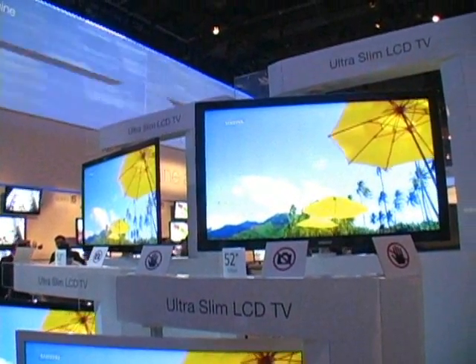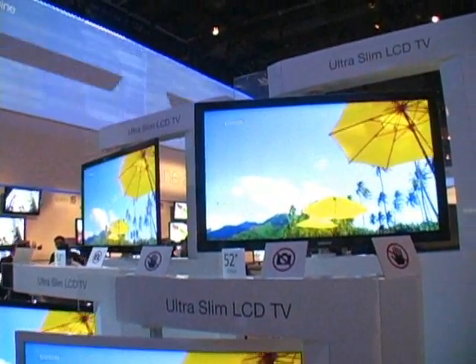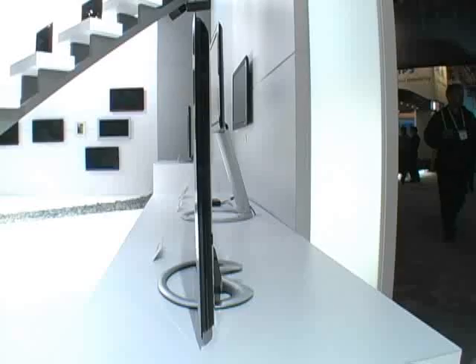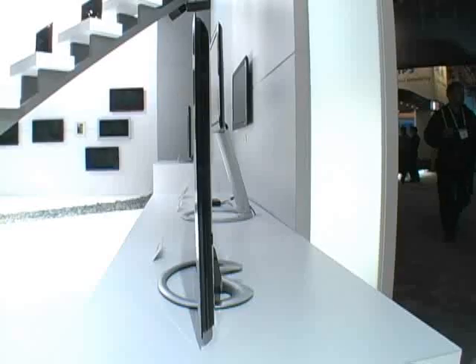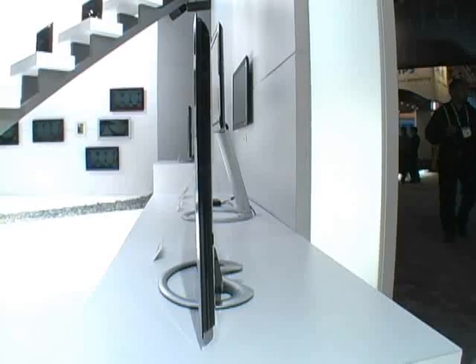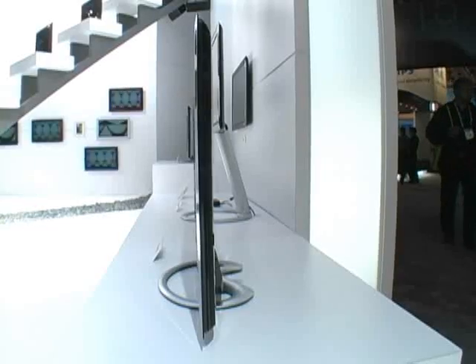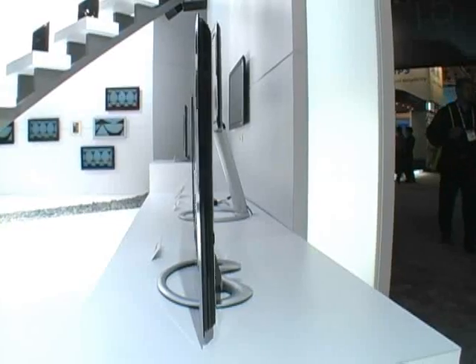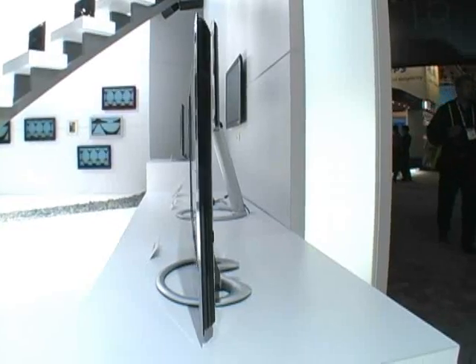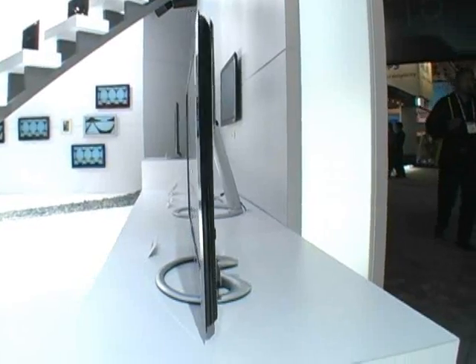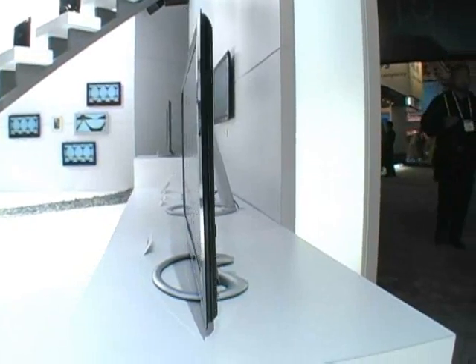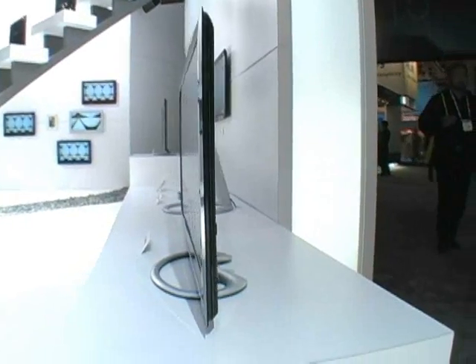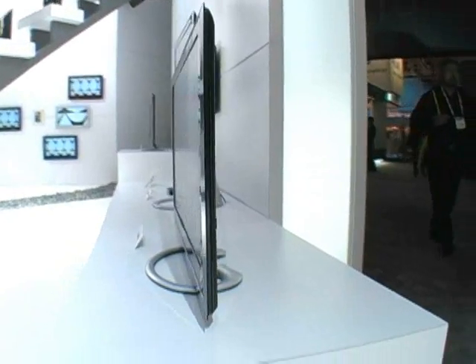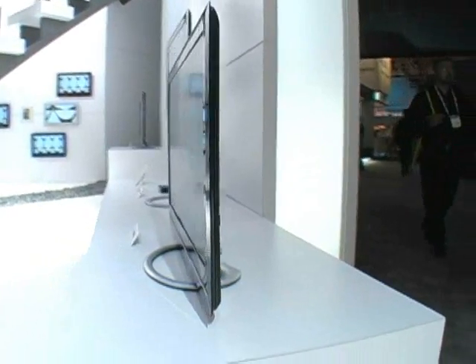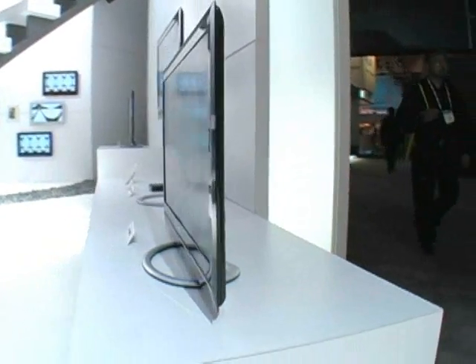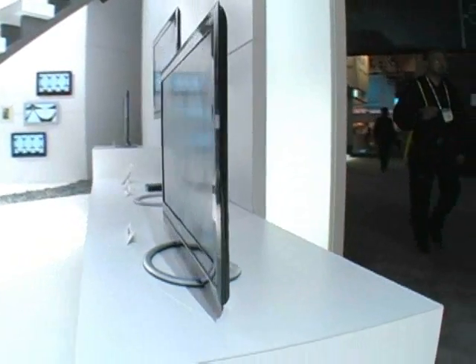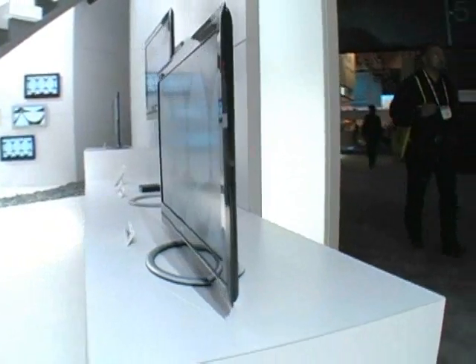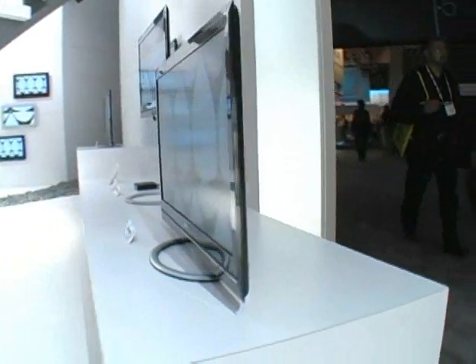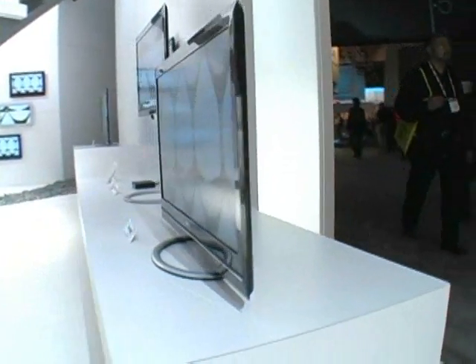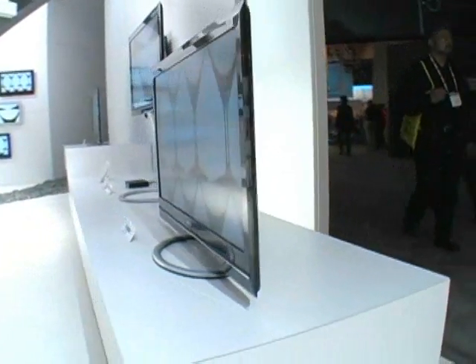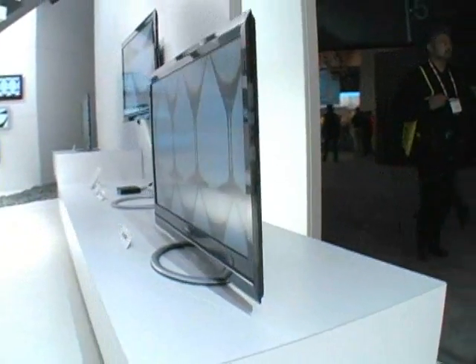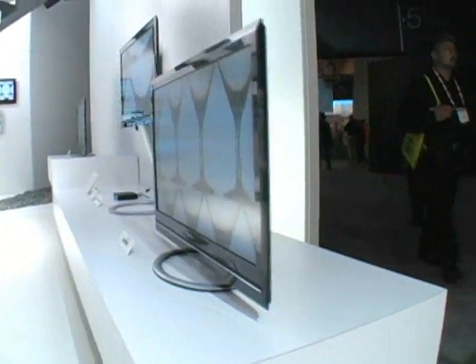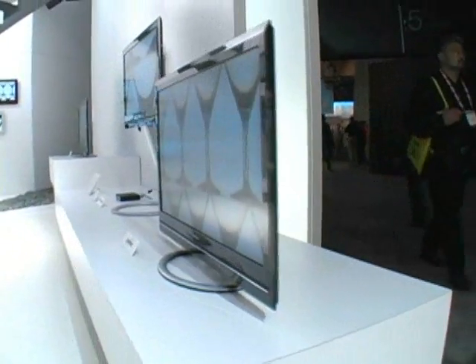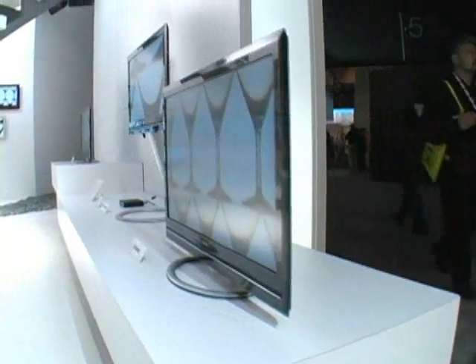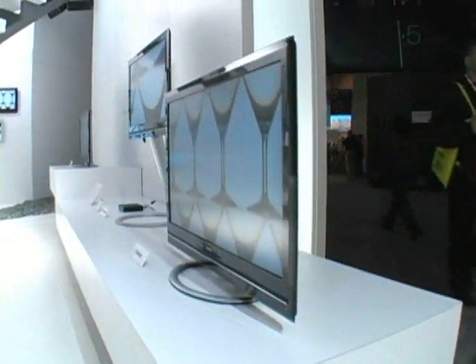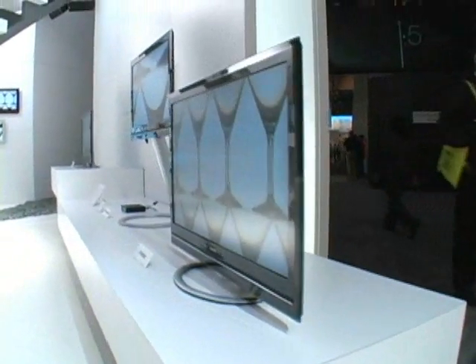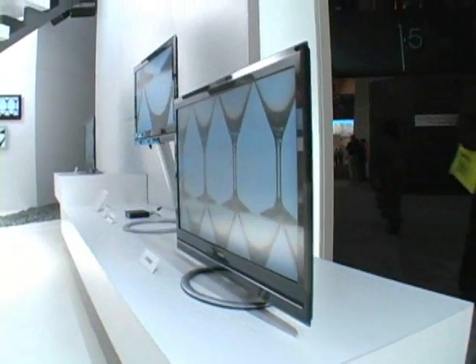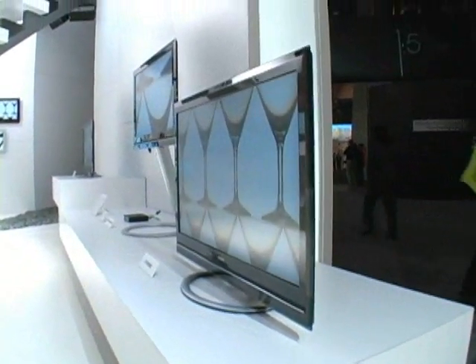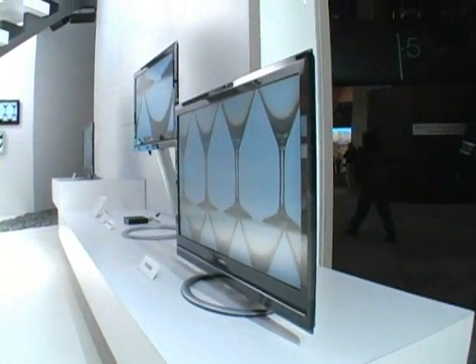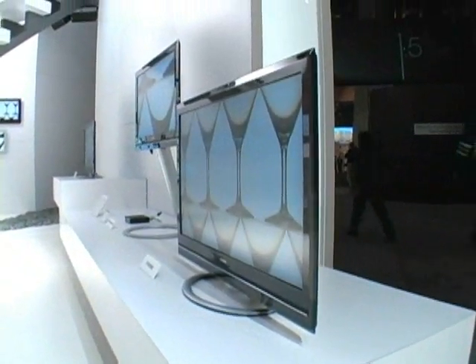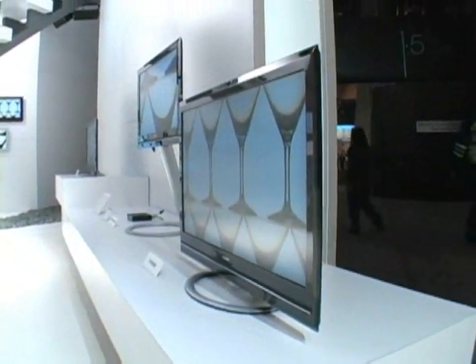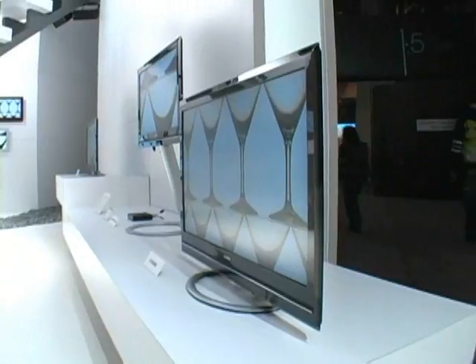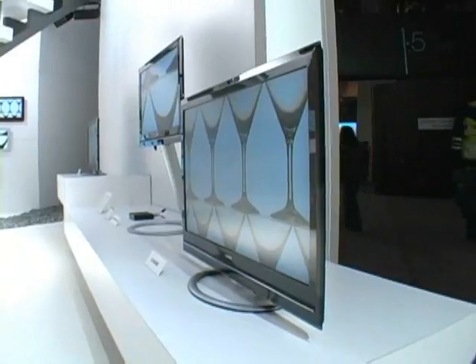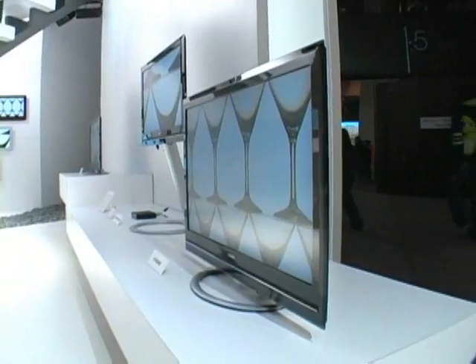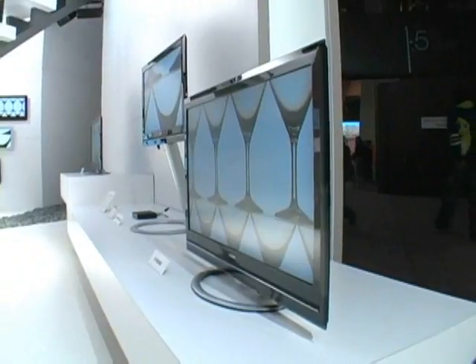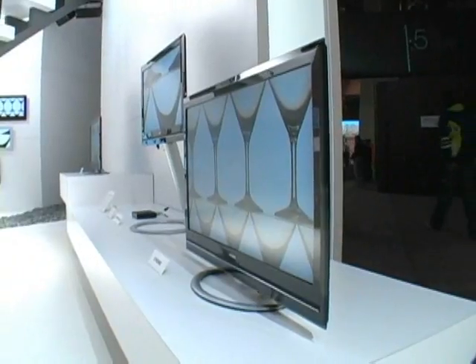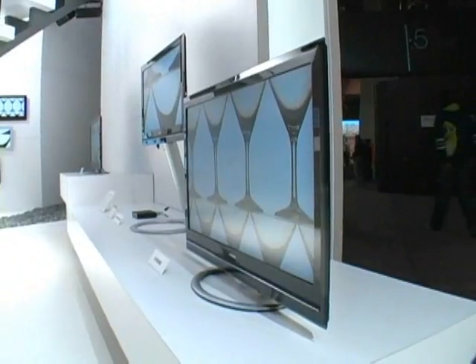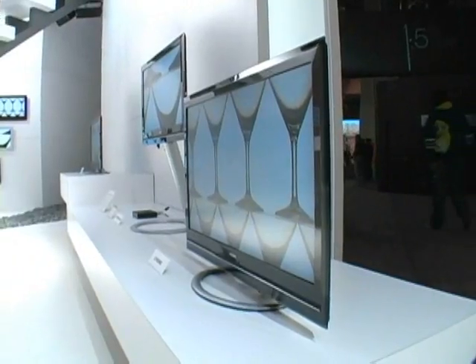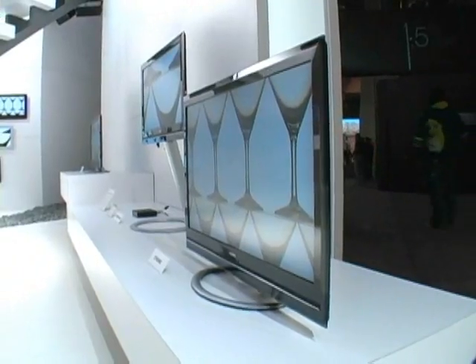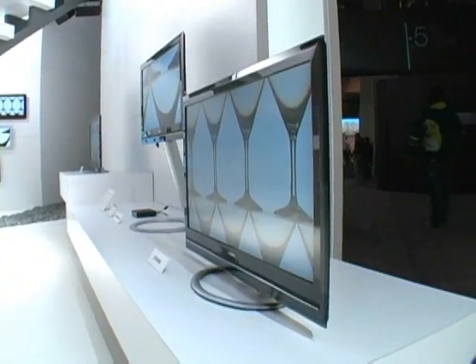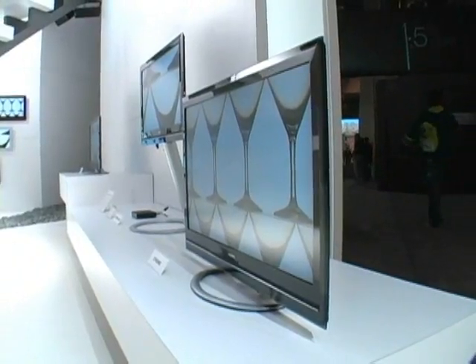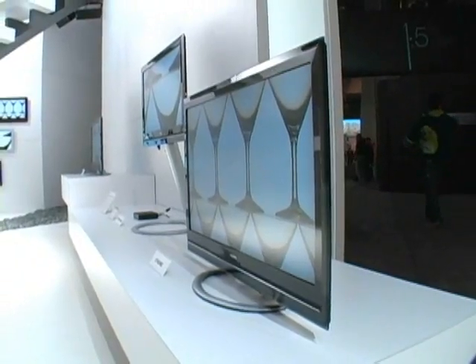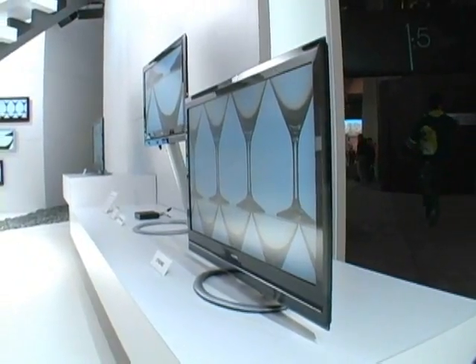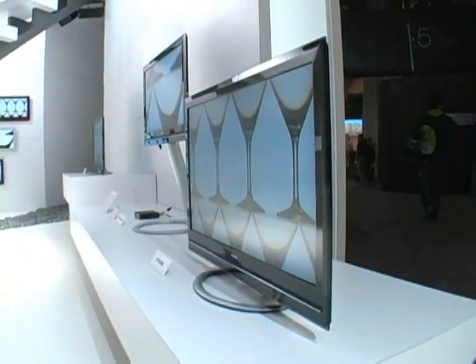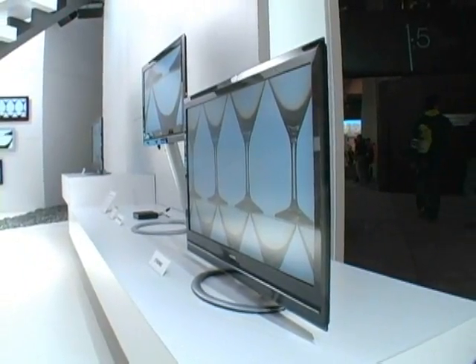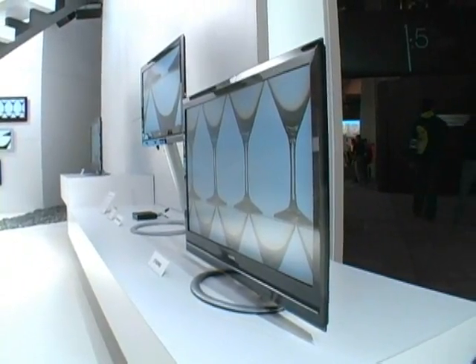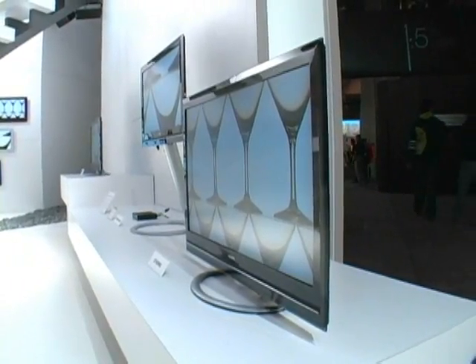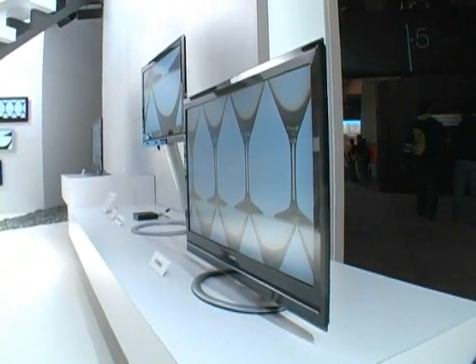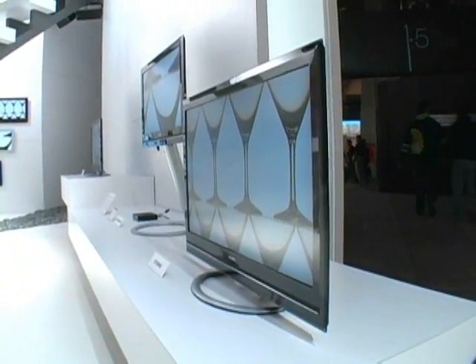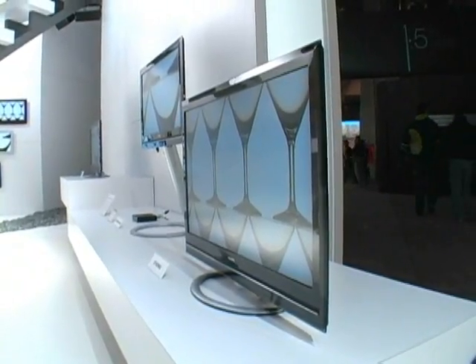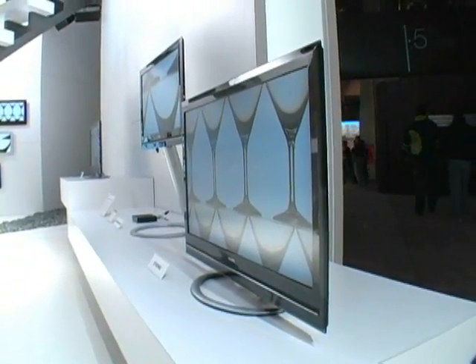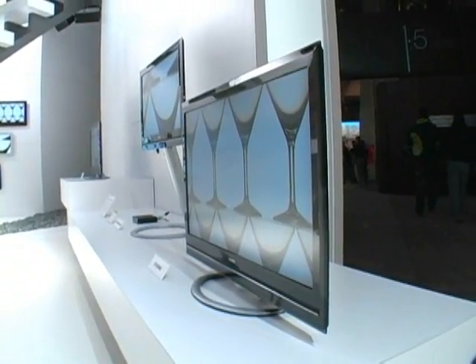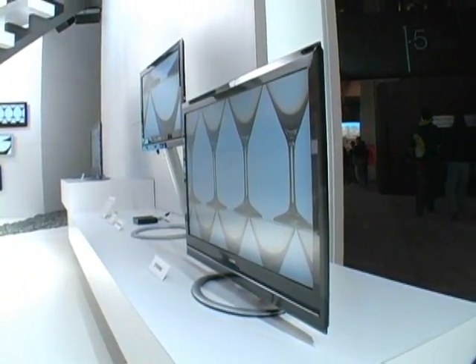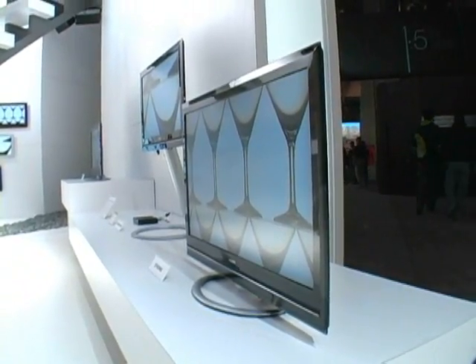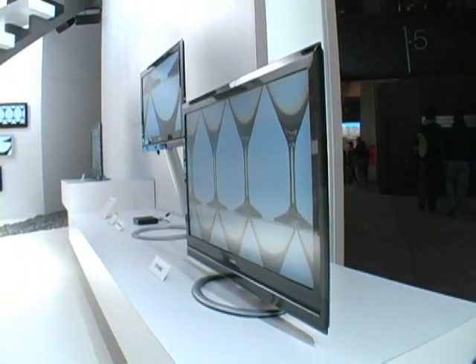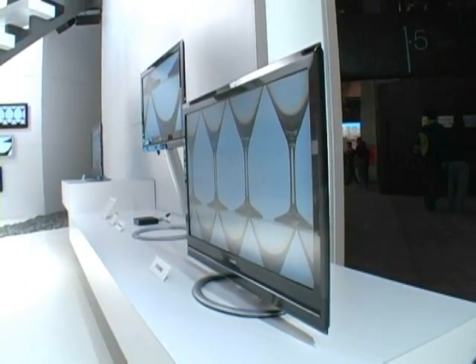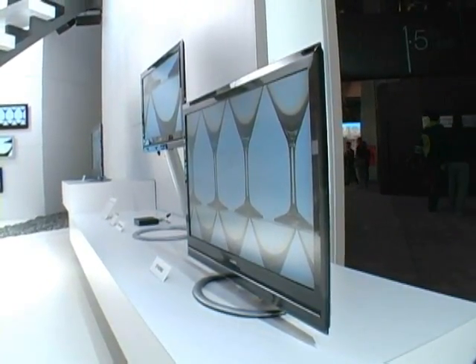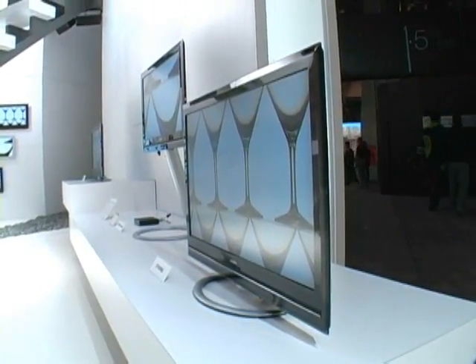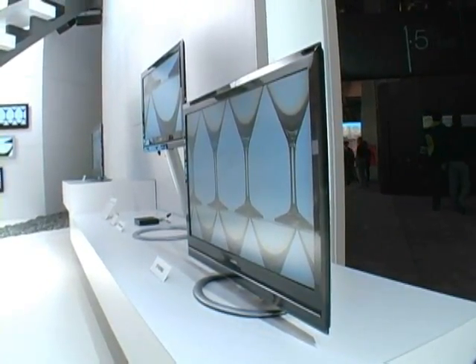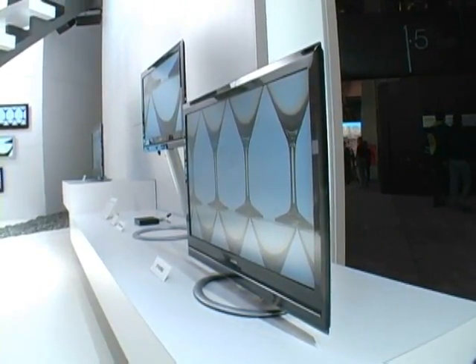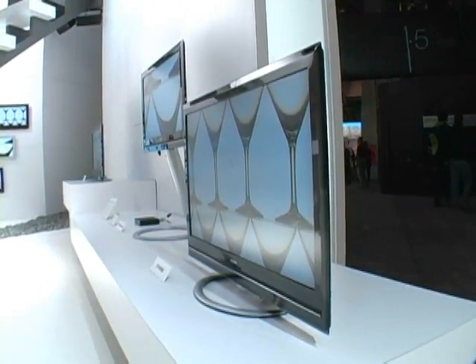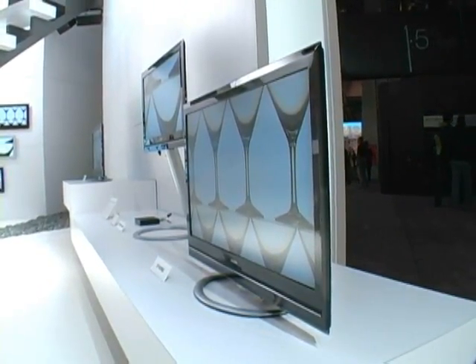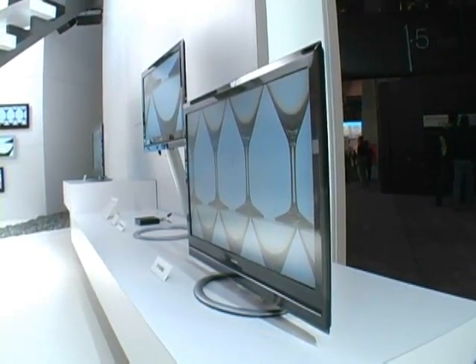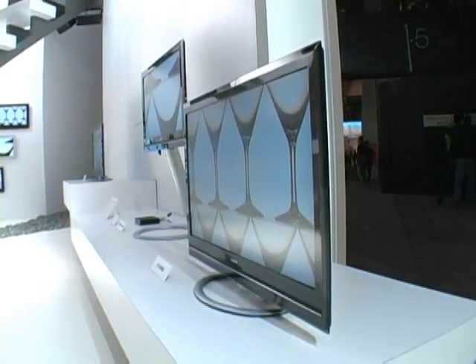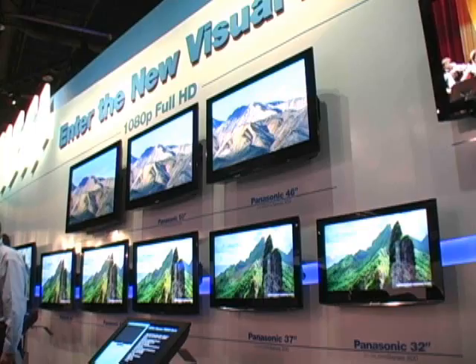The frame around the screen is also getting thinner, and manufacturers are finding ways to embed the speakers along the four sides of the display for an even cleaner look.